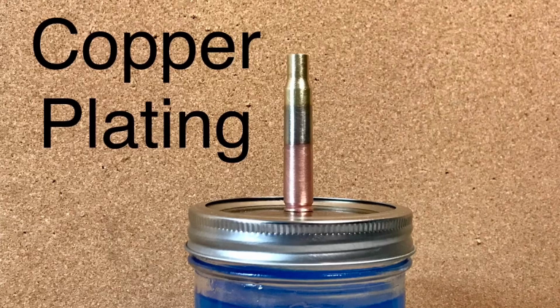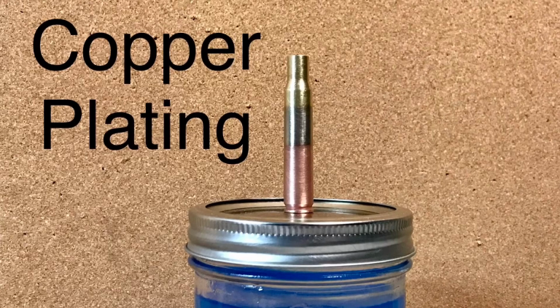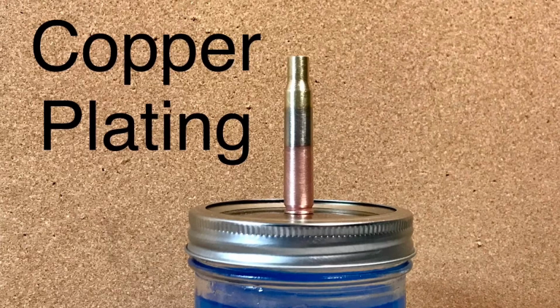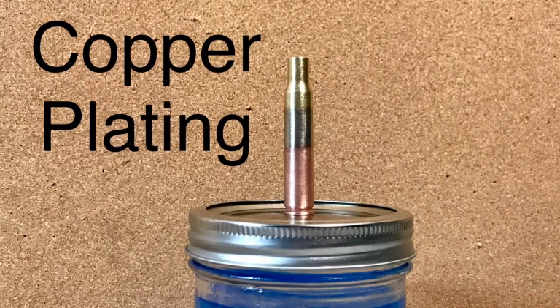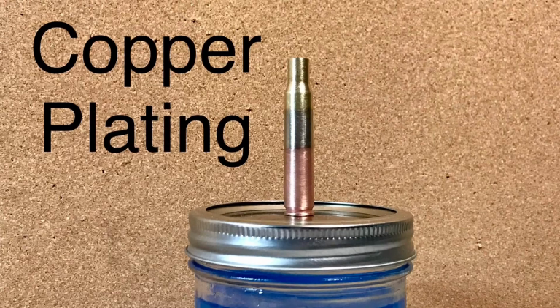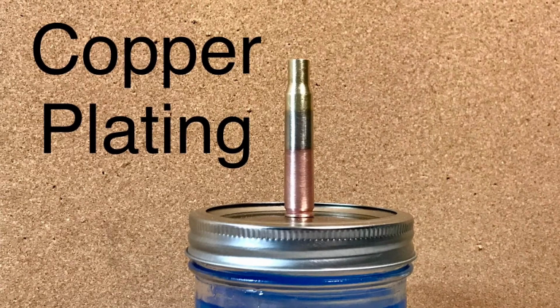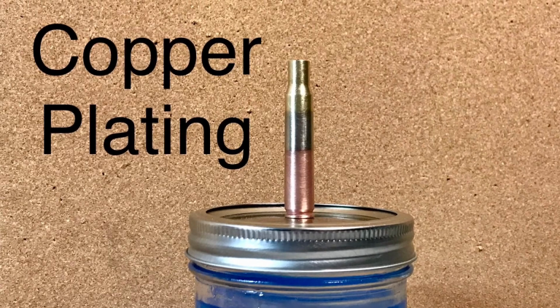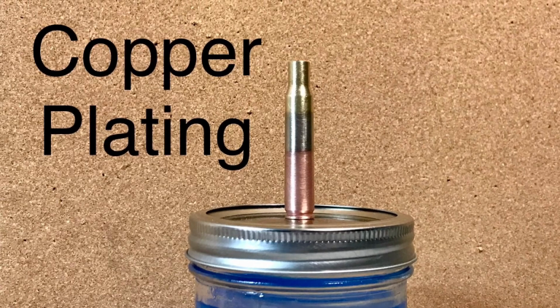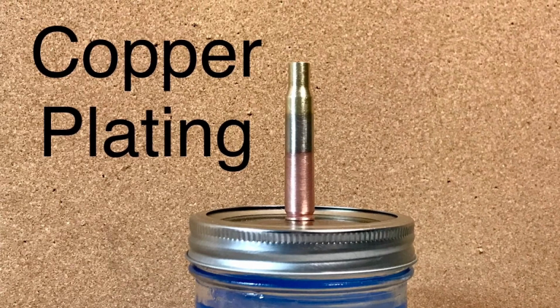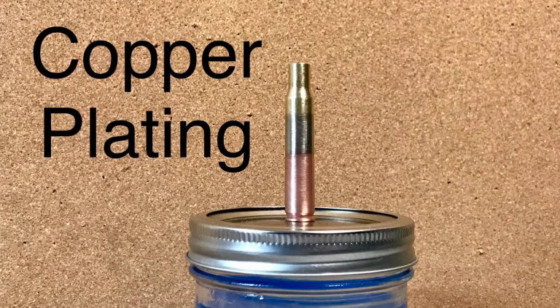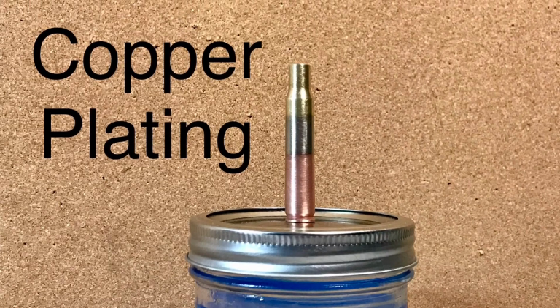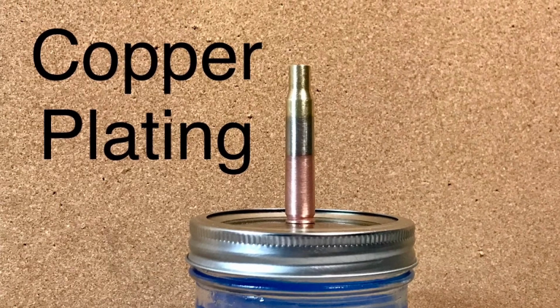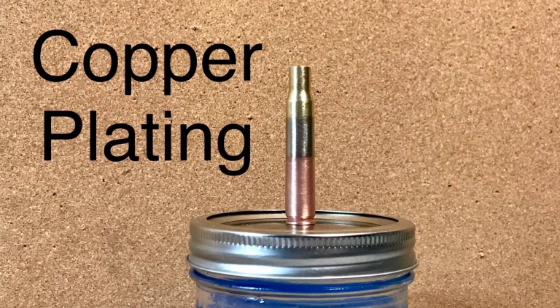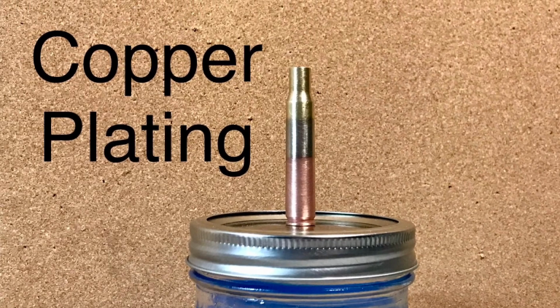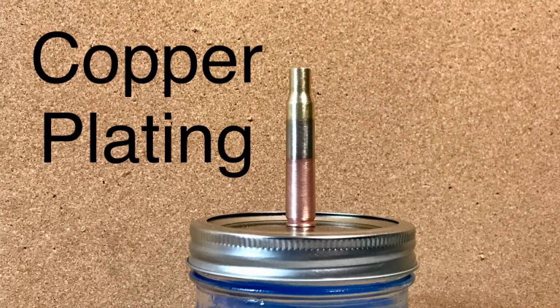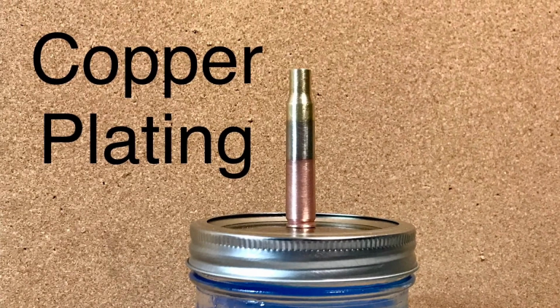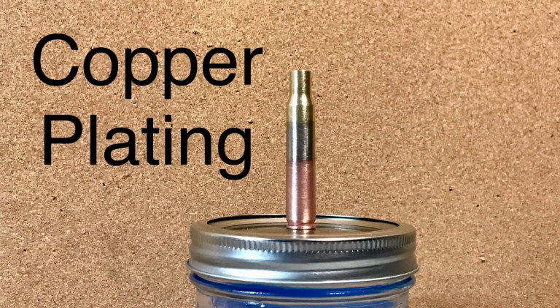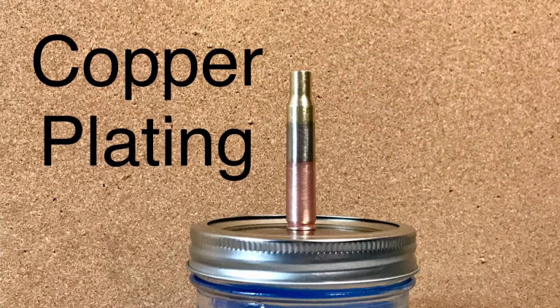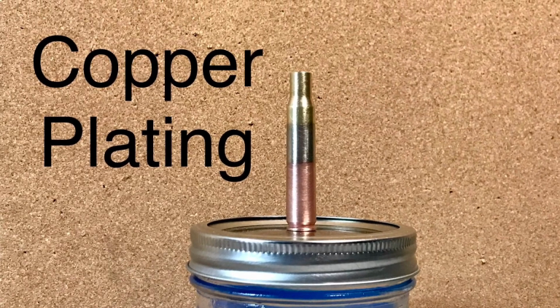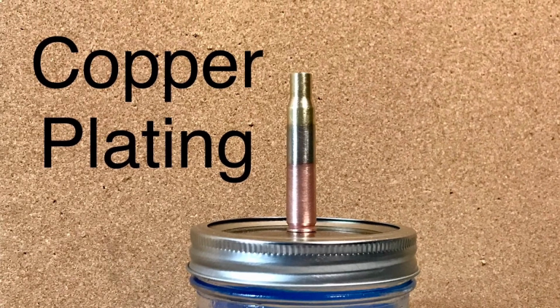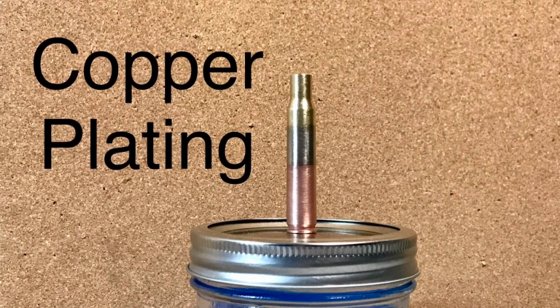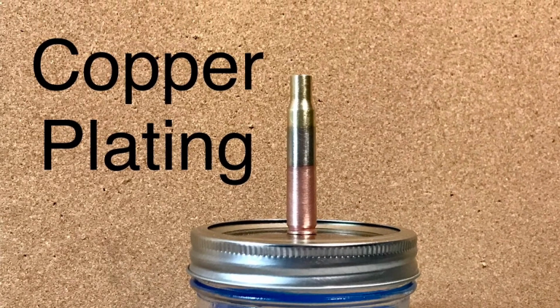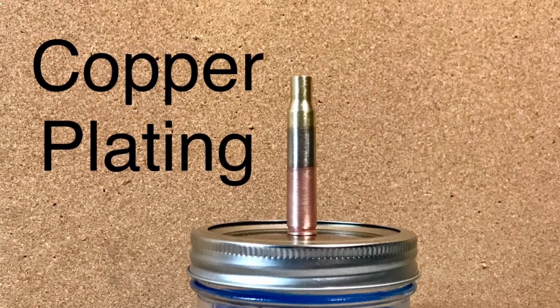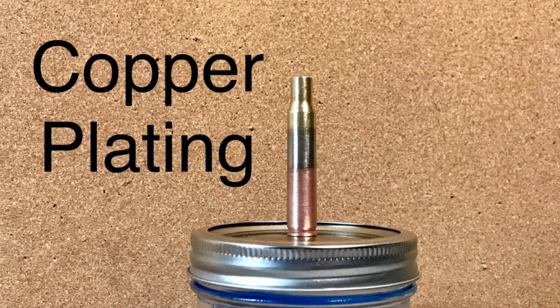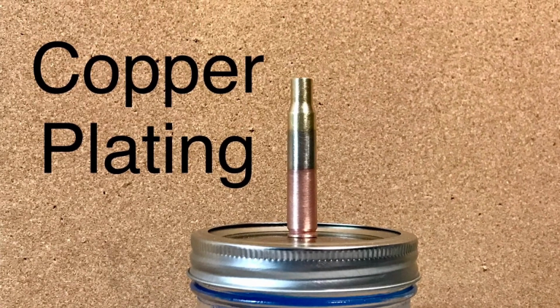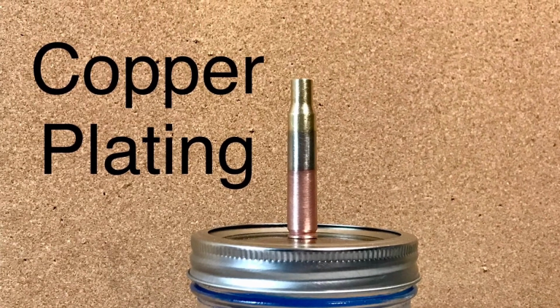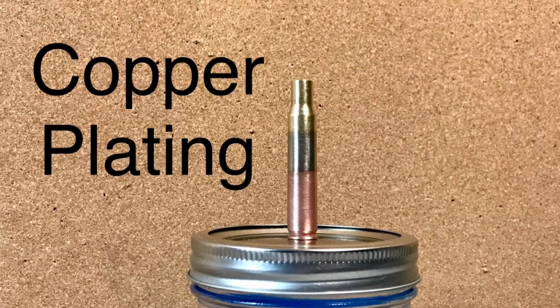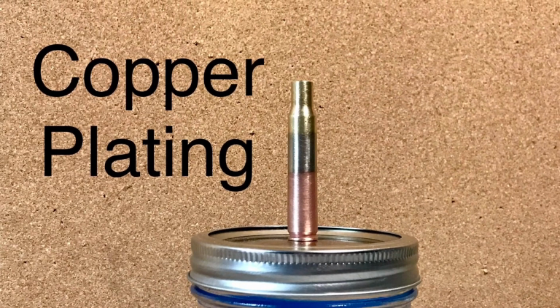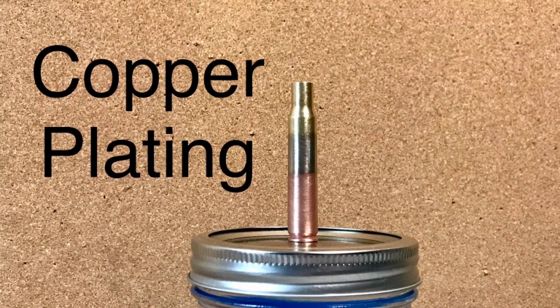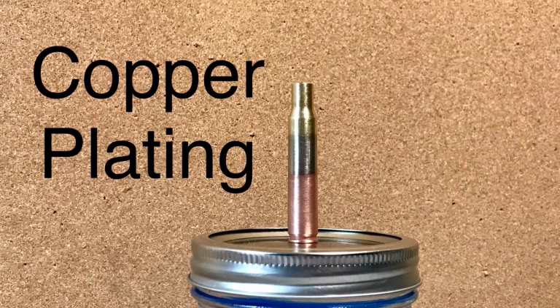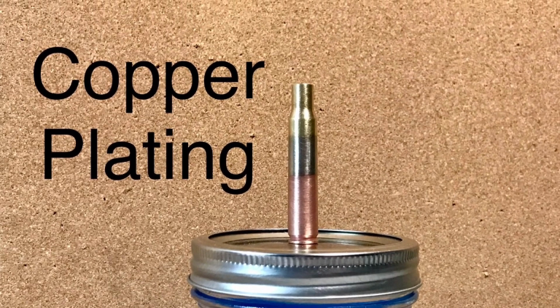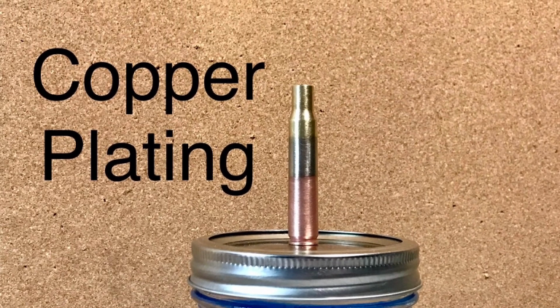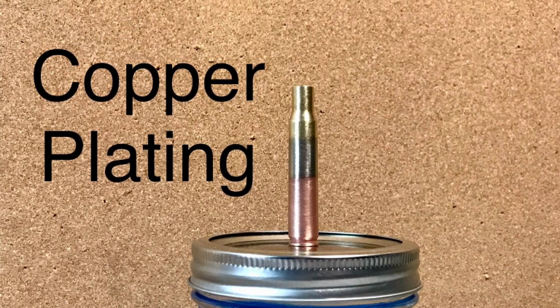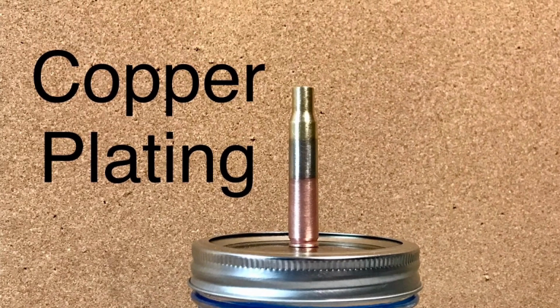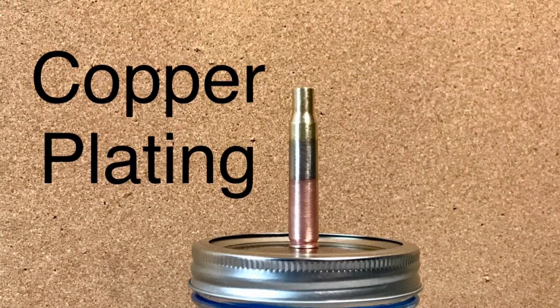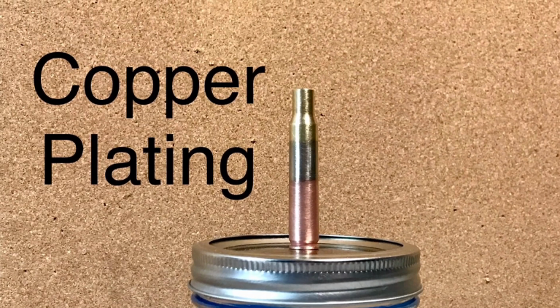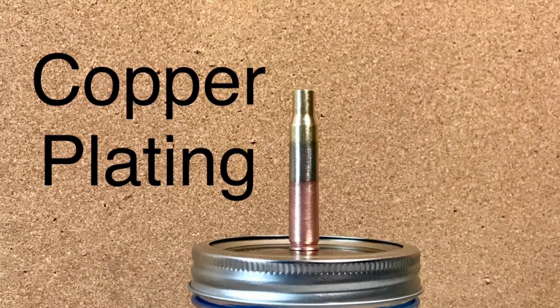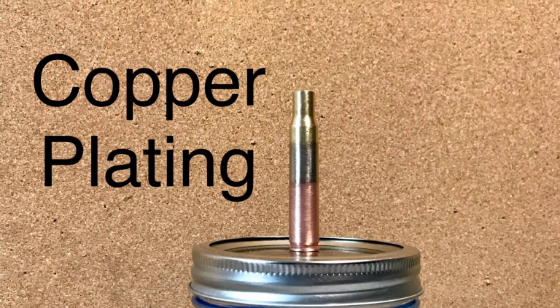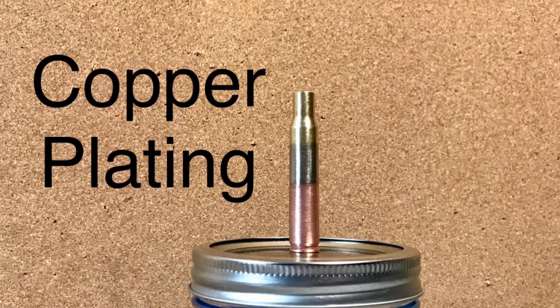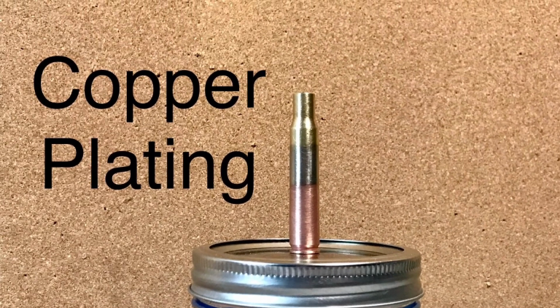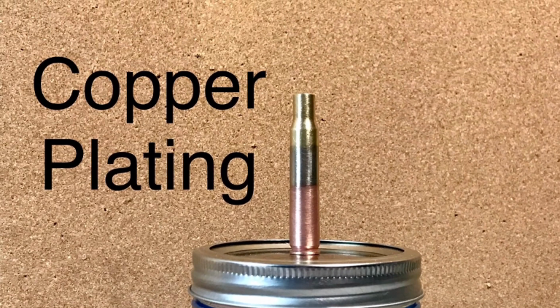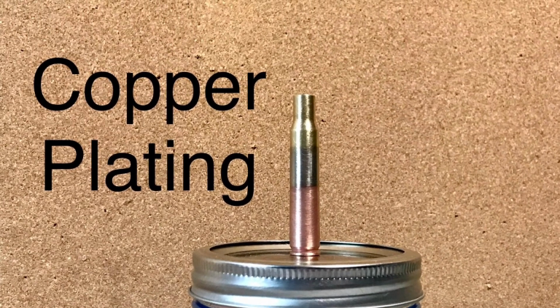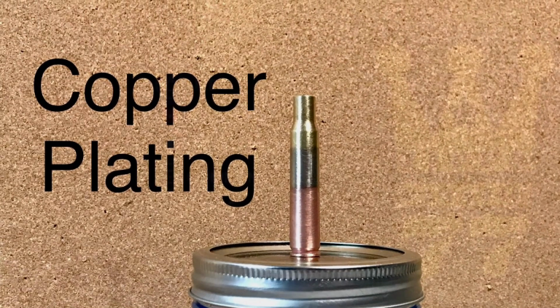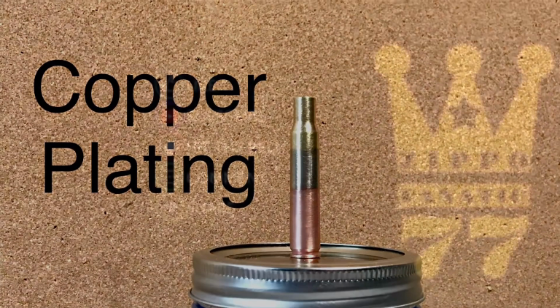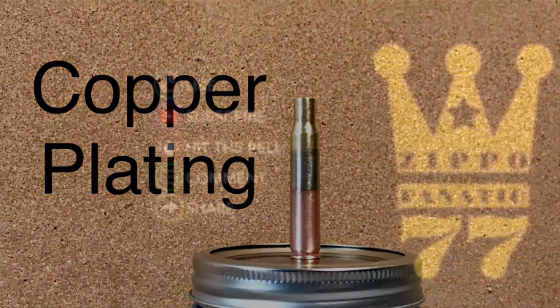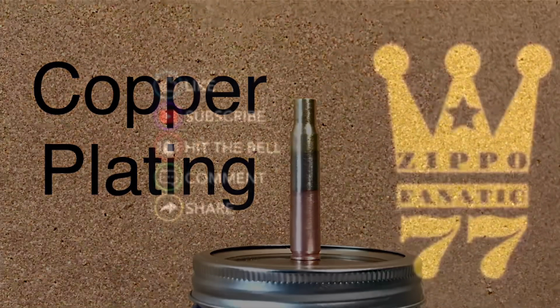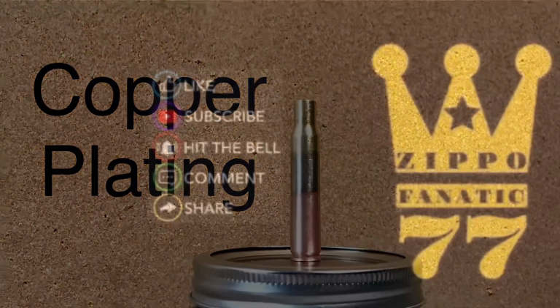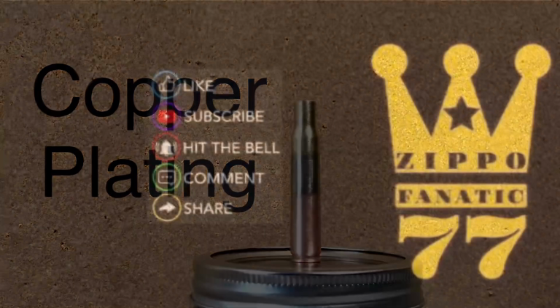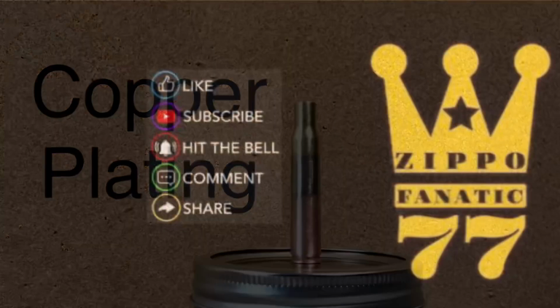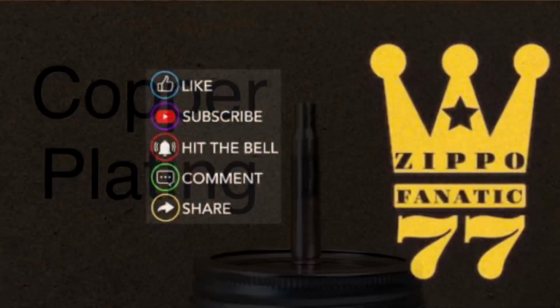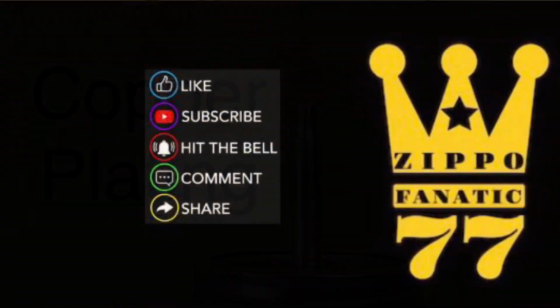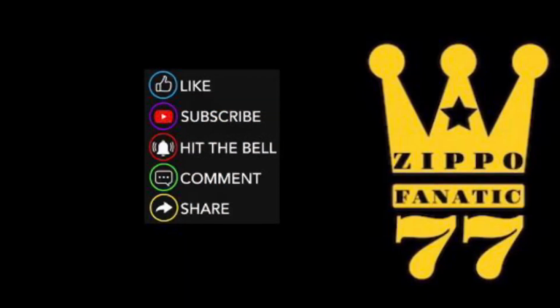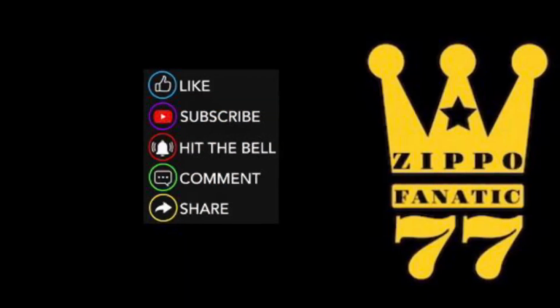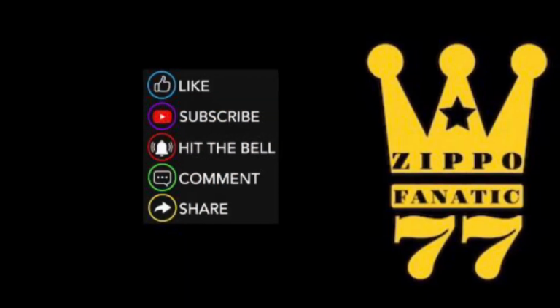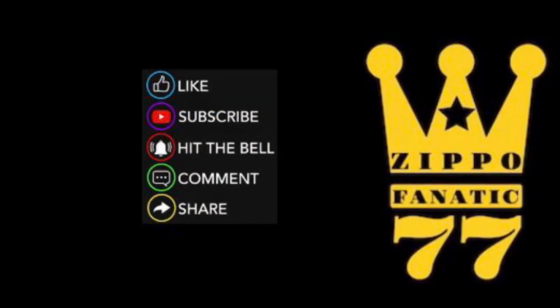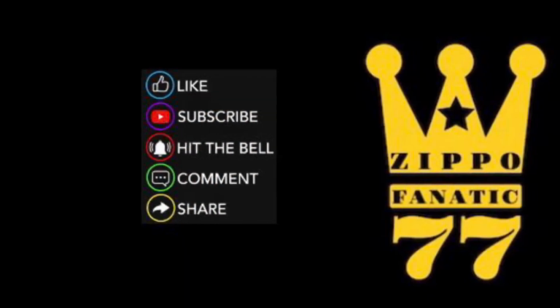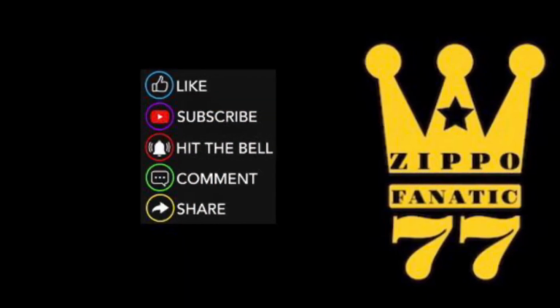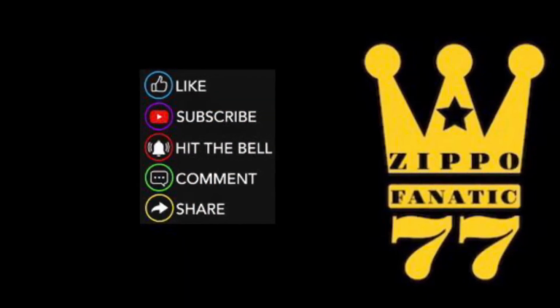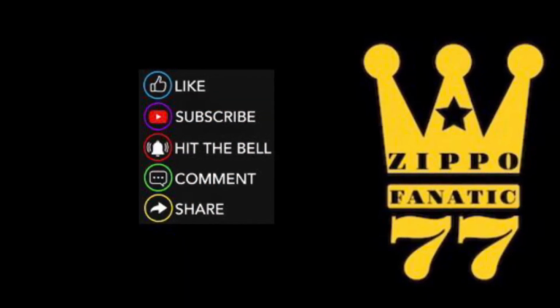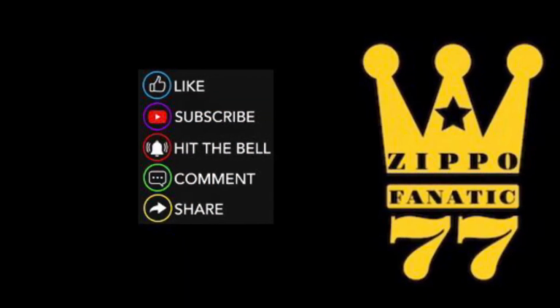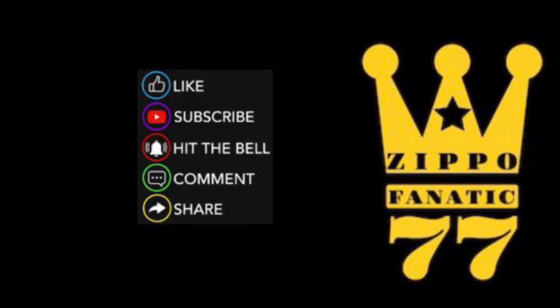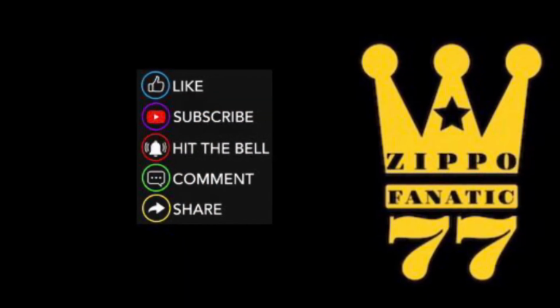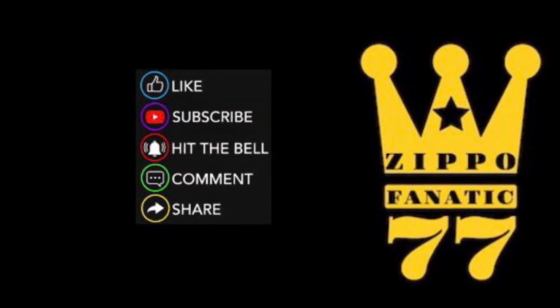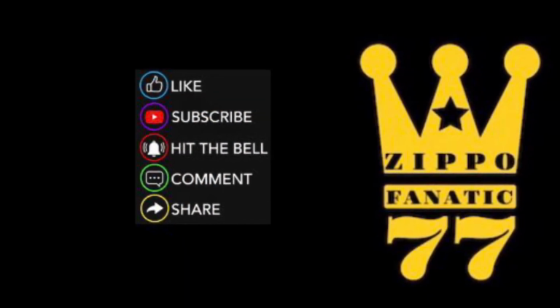Hey everybody, welcome to my copper plating video. It's a pretty fun one. Make sure you stick around at the end to see how it all went.